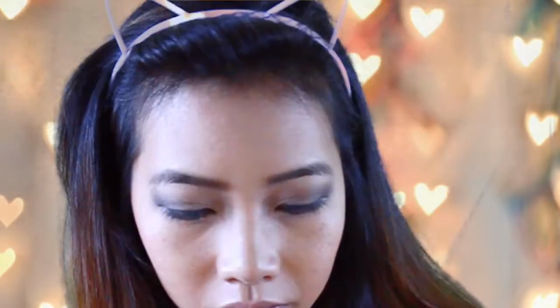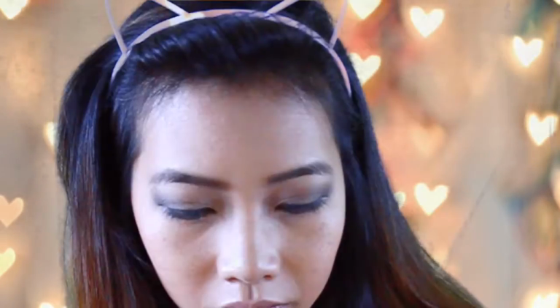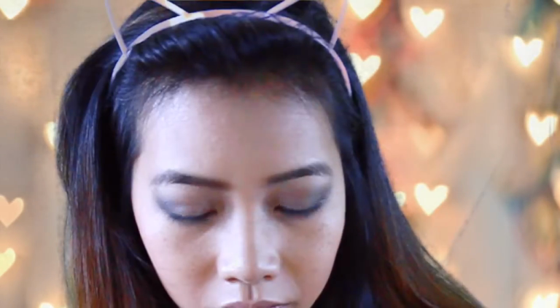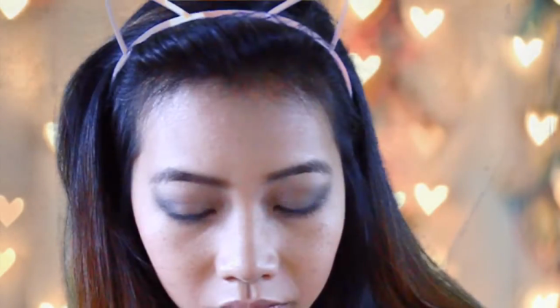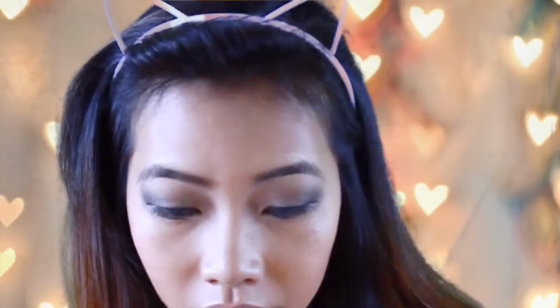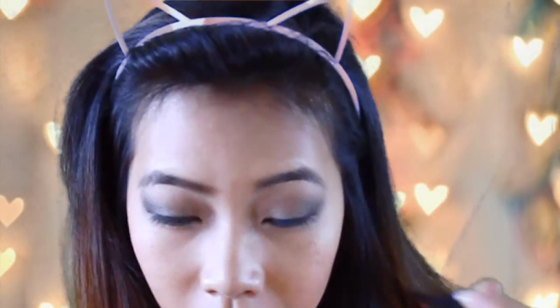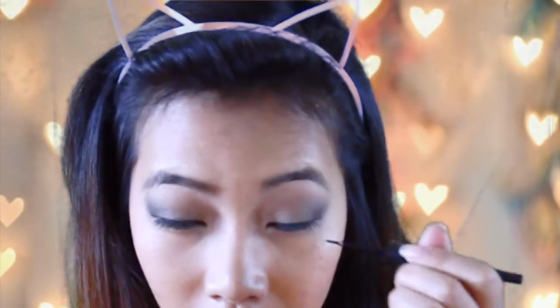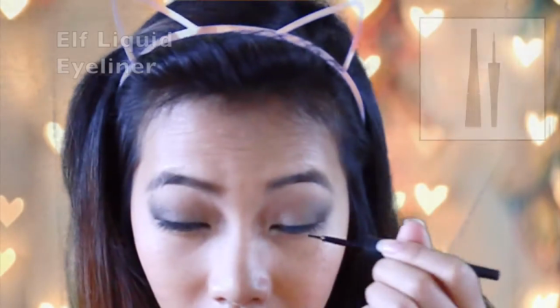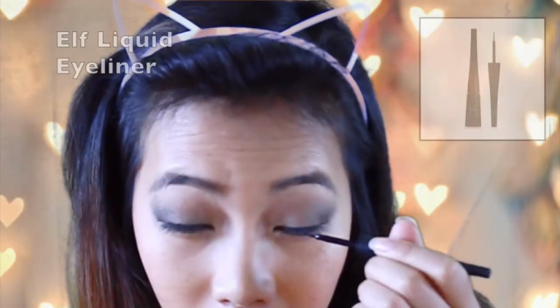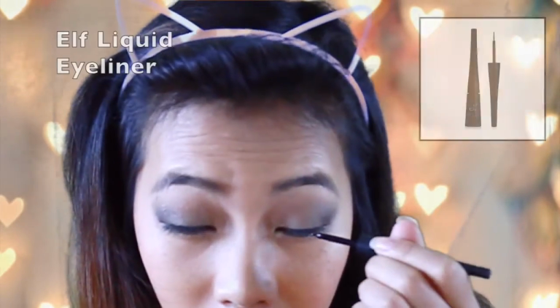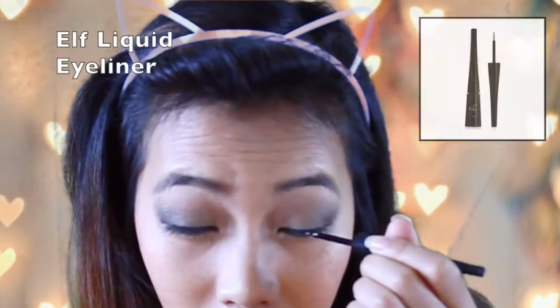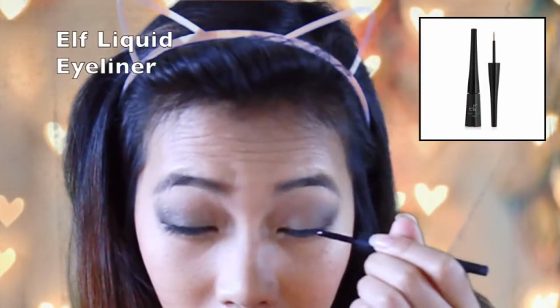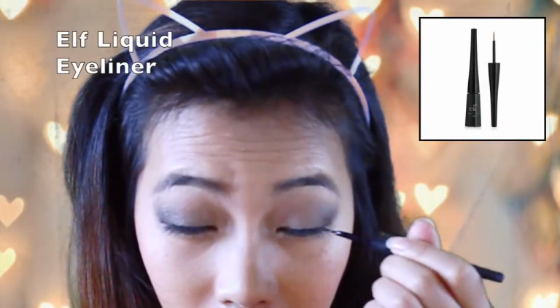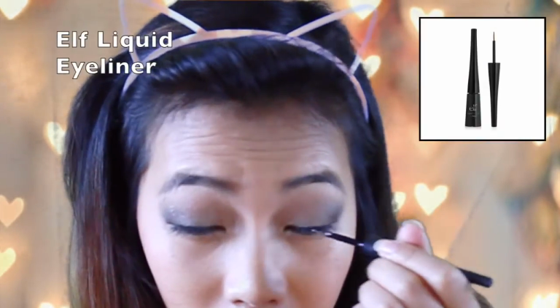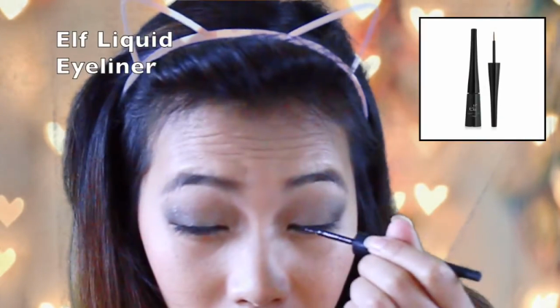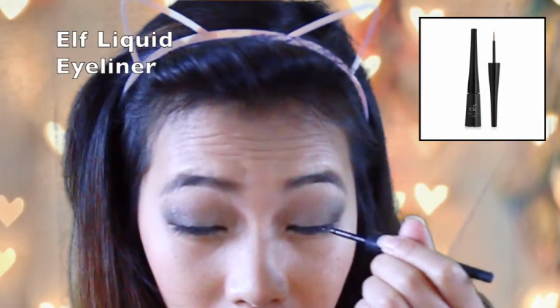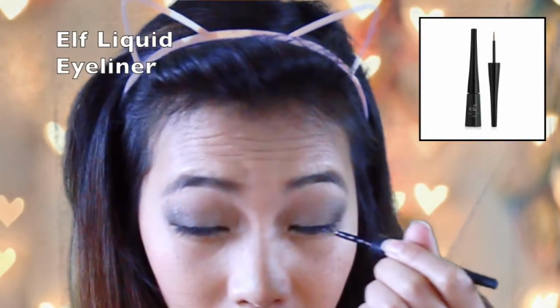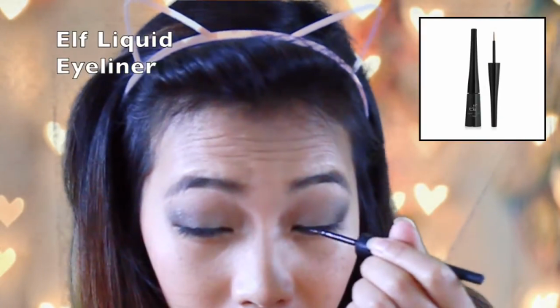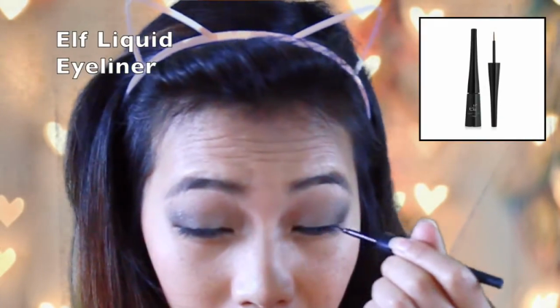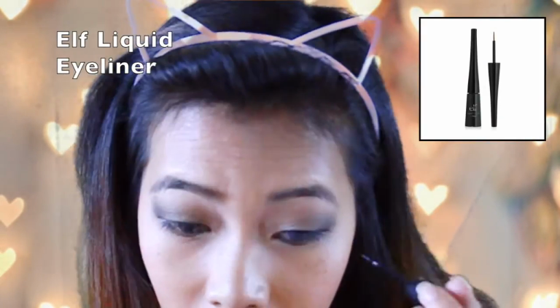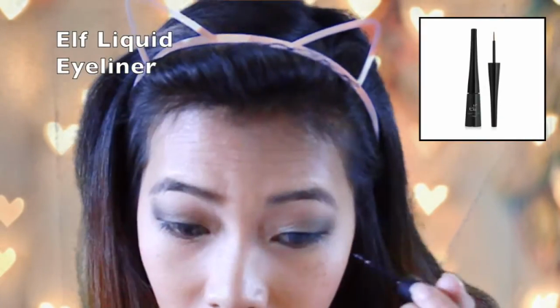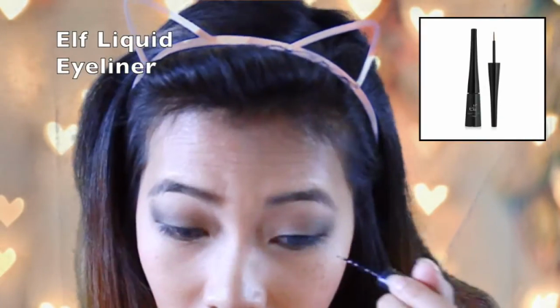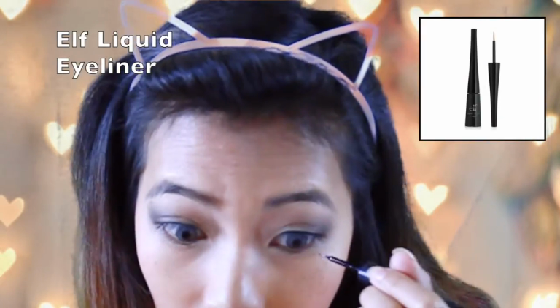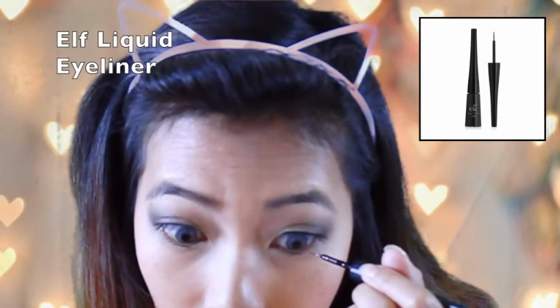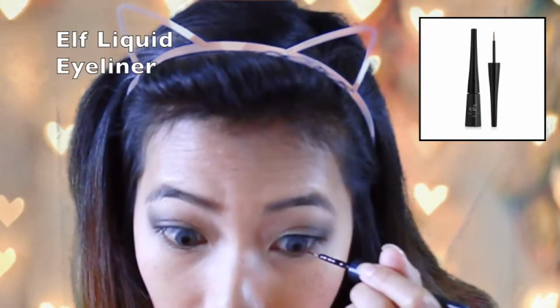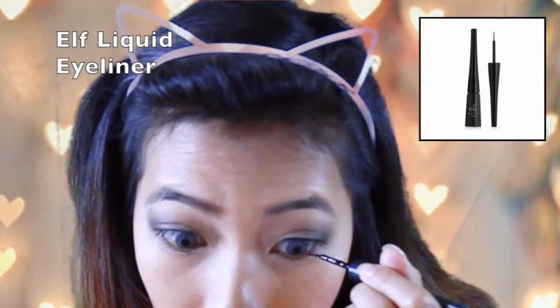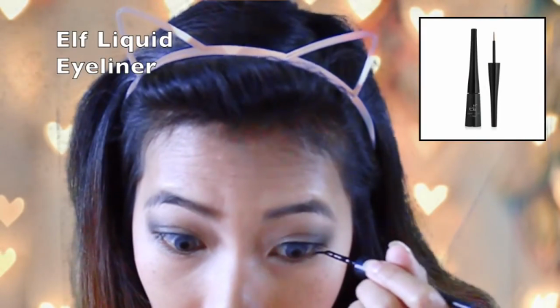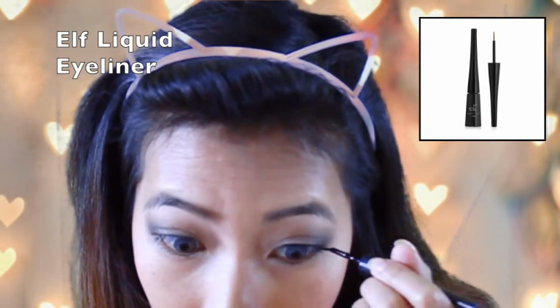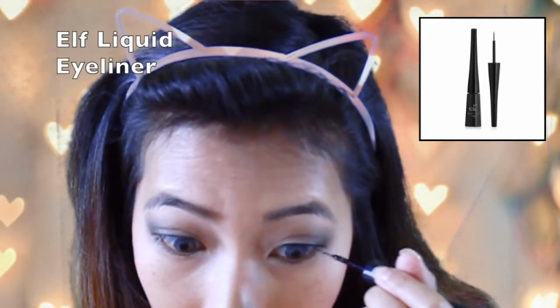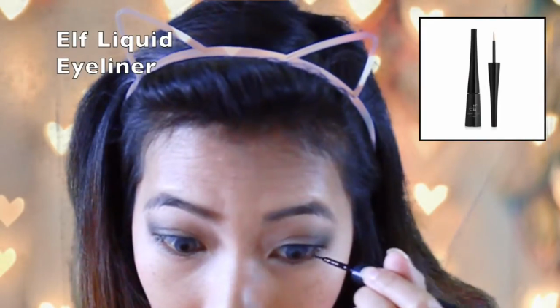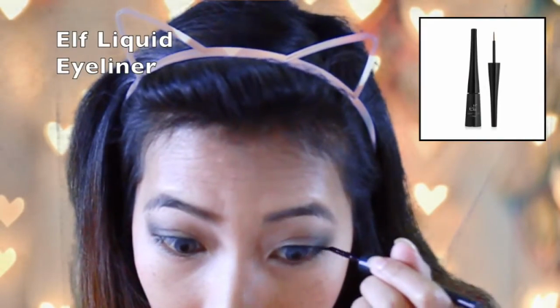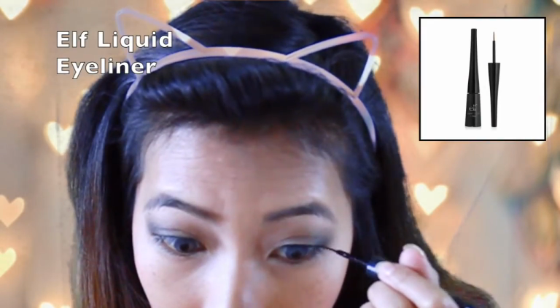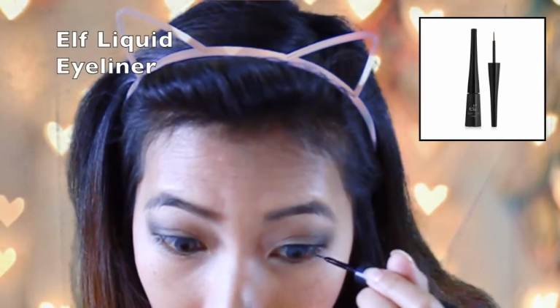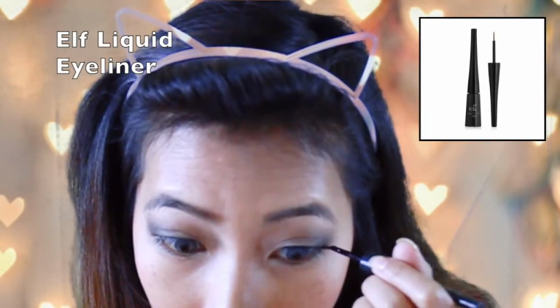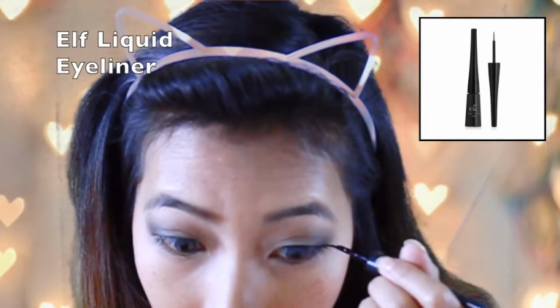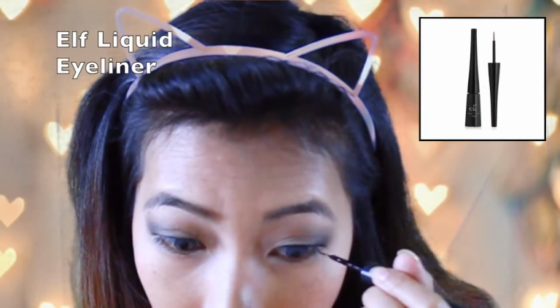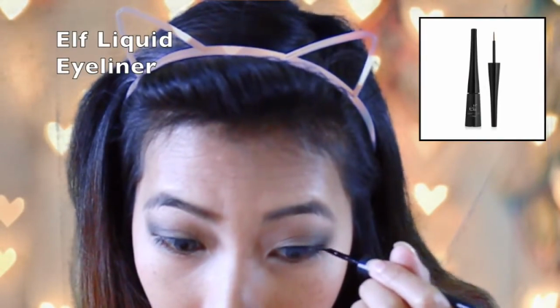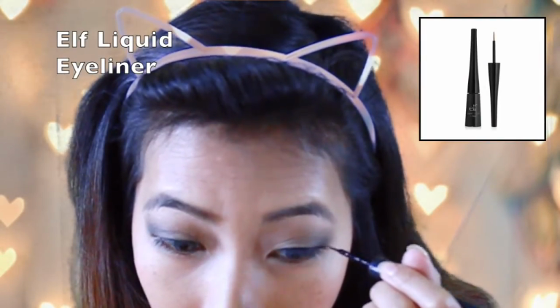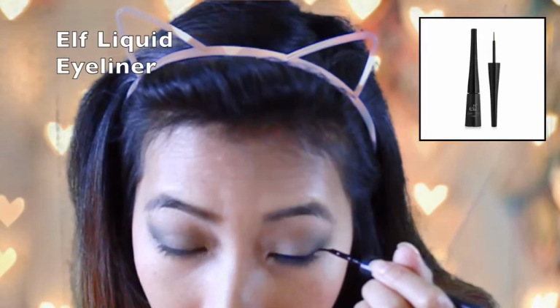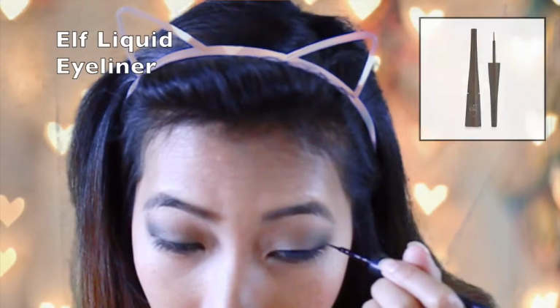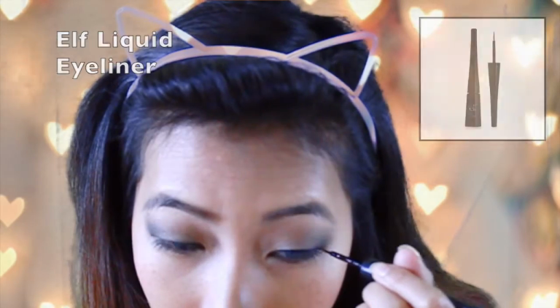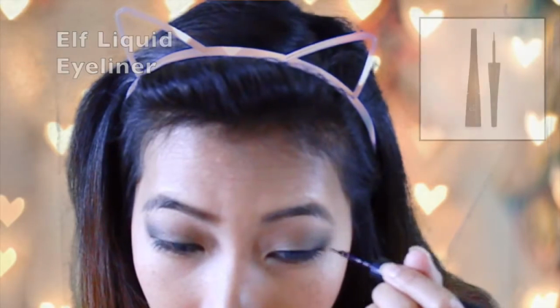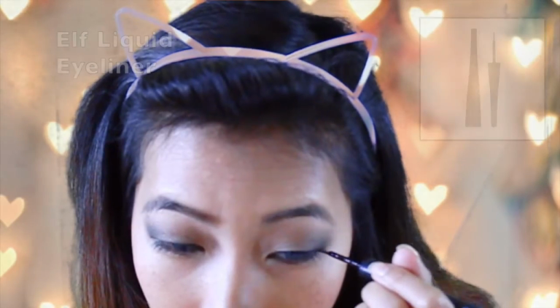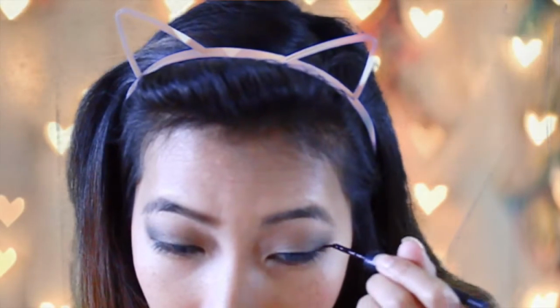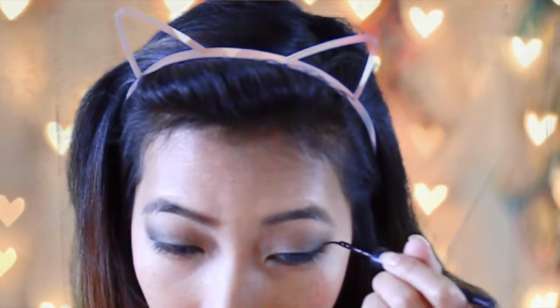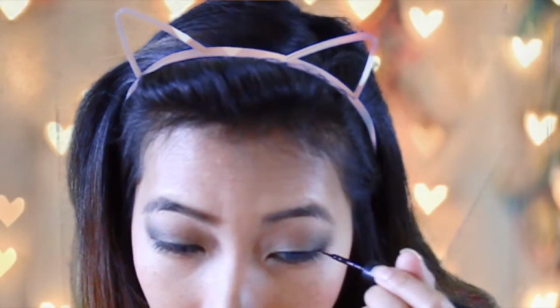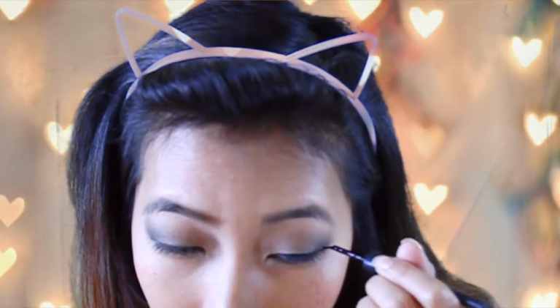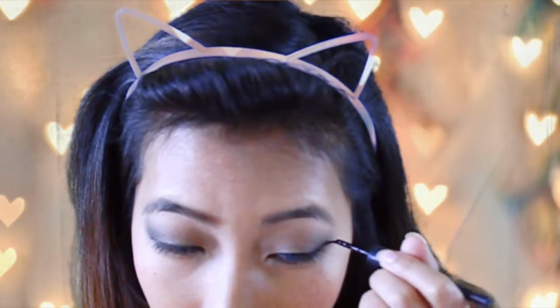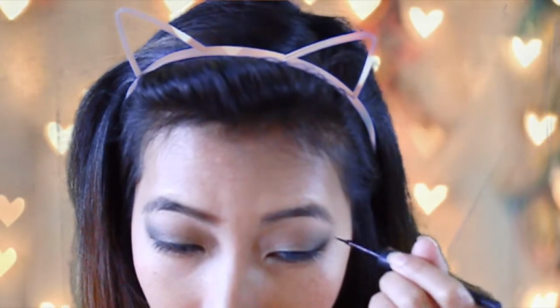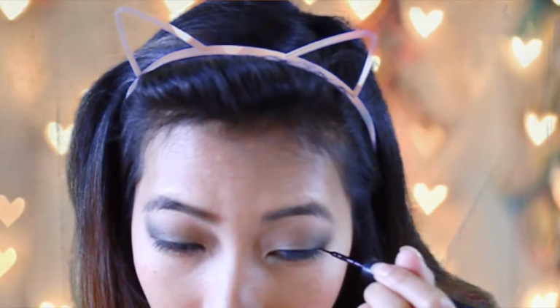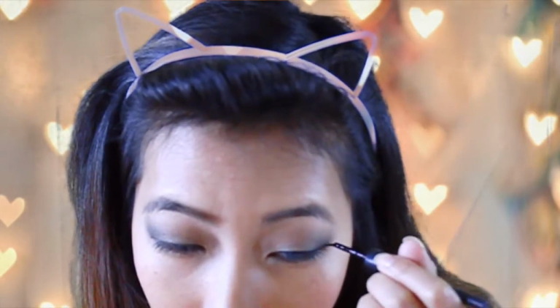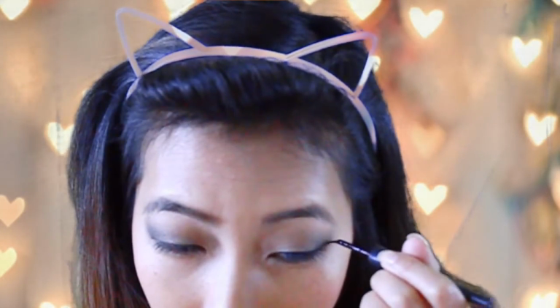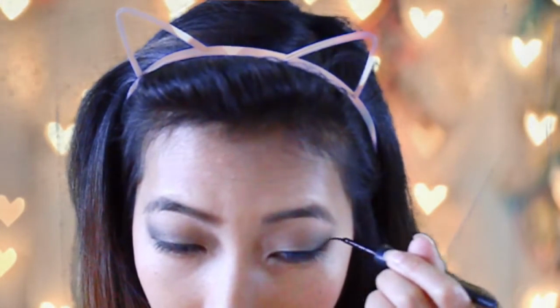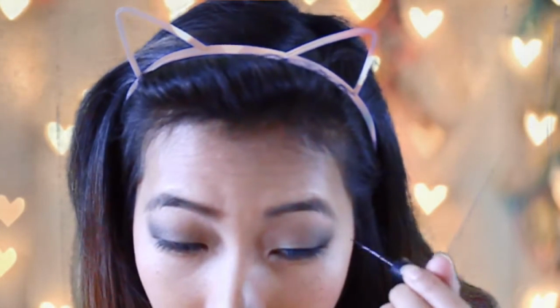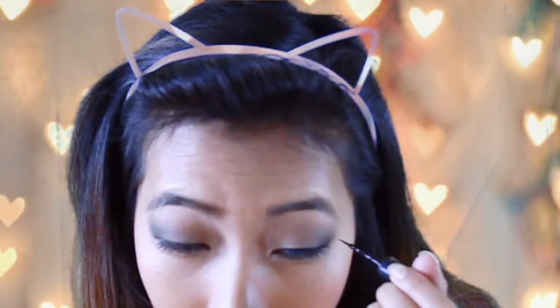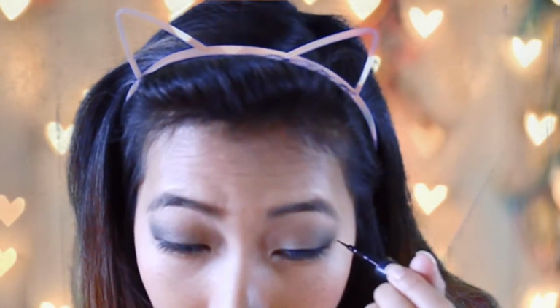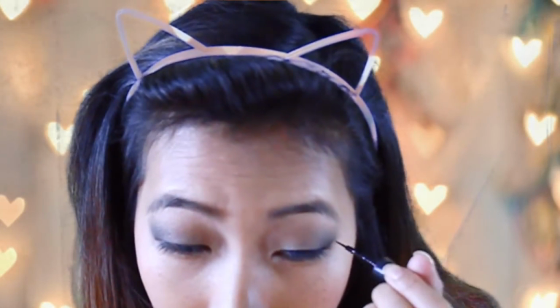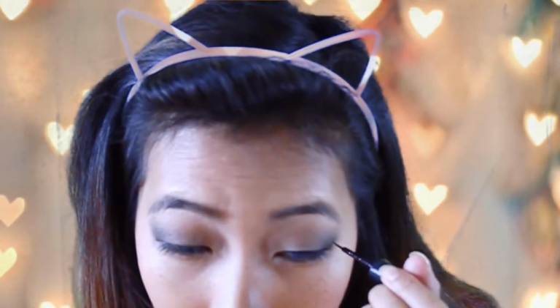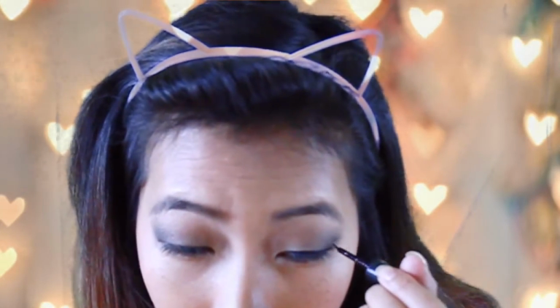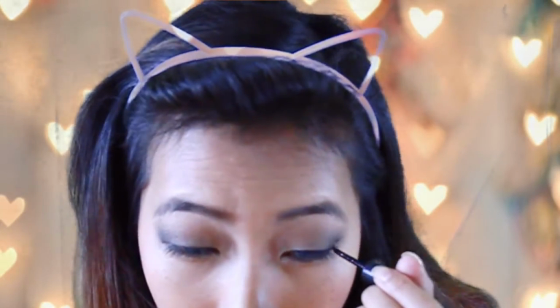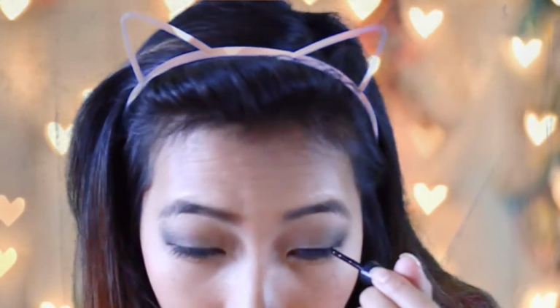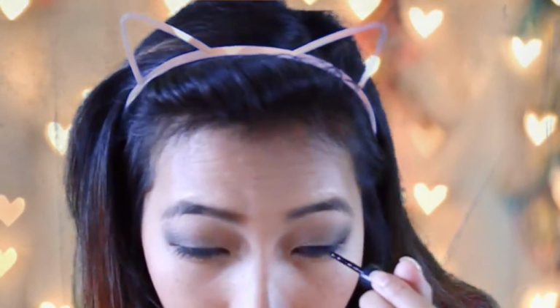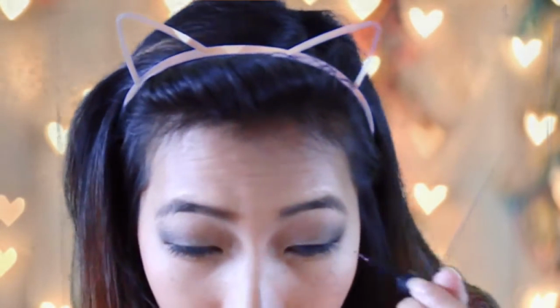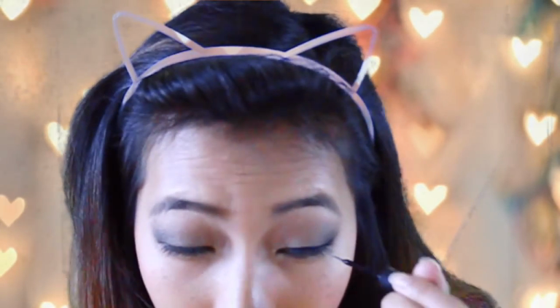Now I'm going to put some eyeliner on. I'm using an eyeliner from e.l.f. and I am winging it out.